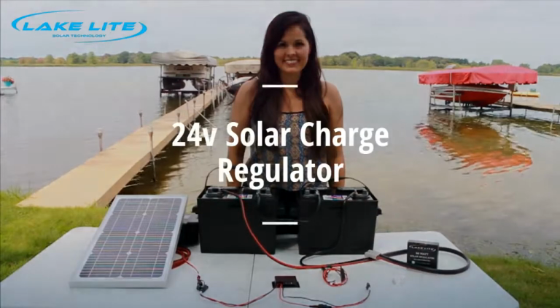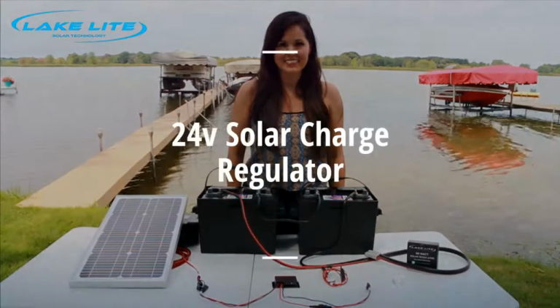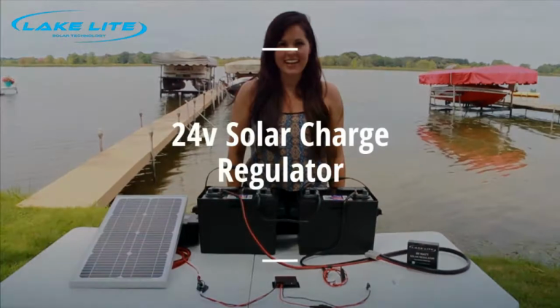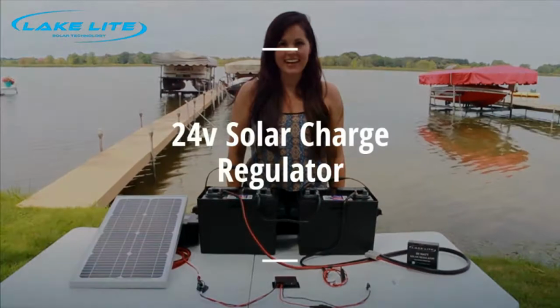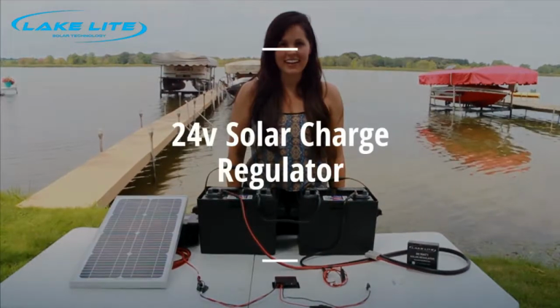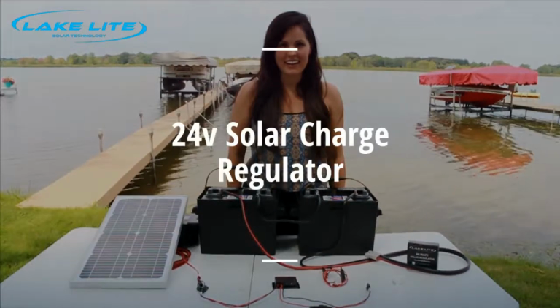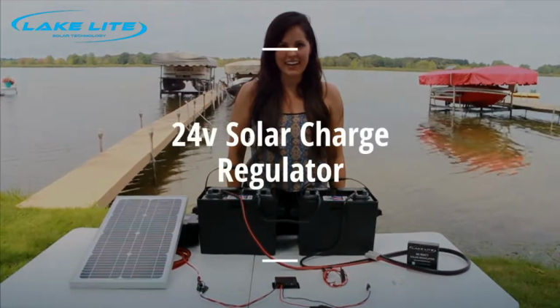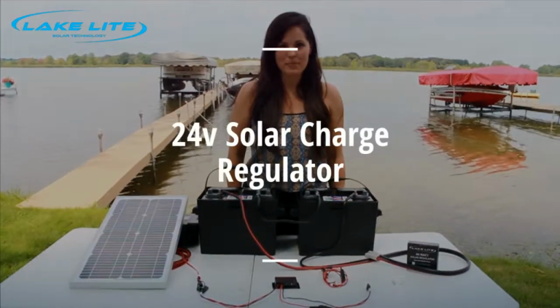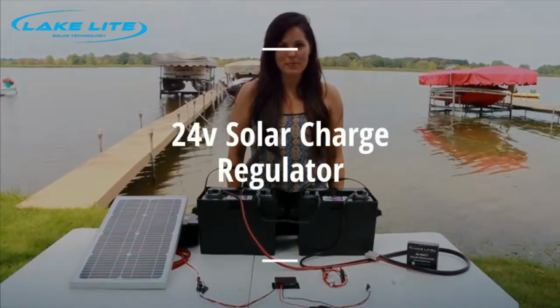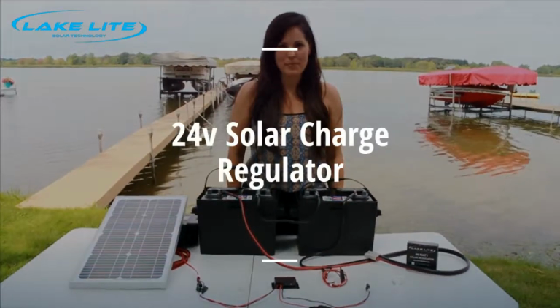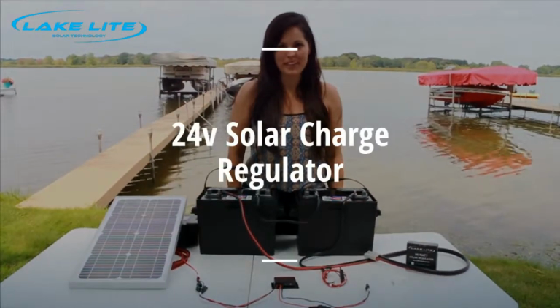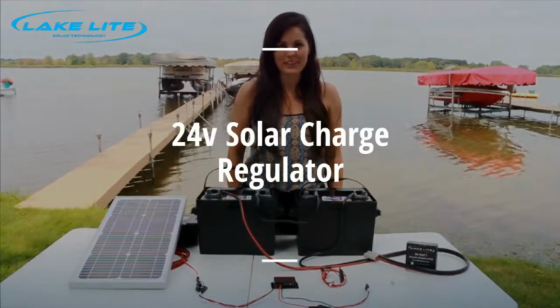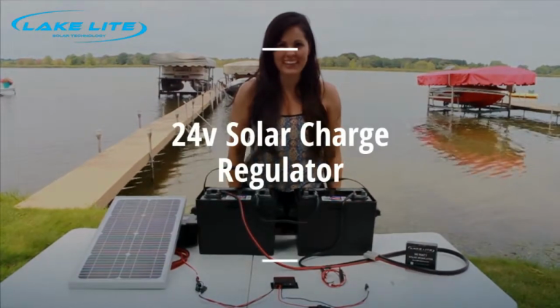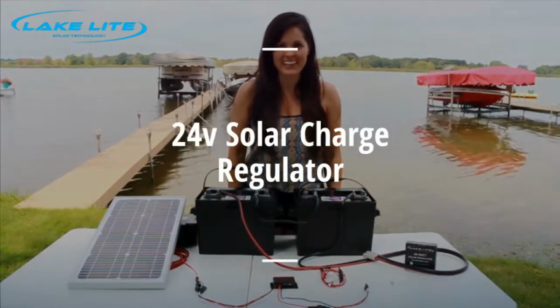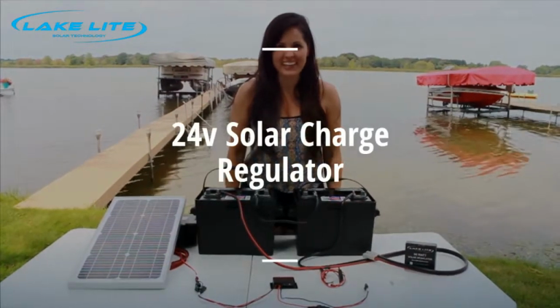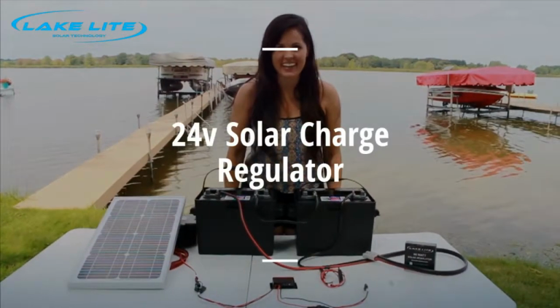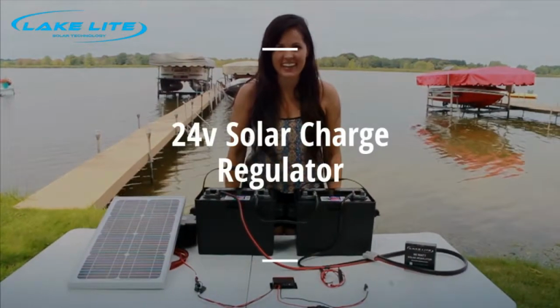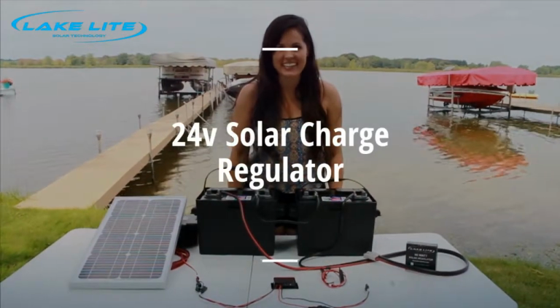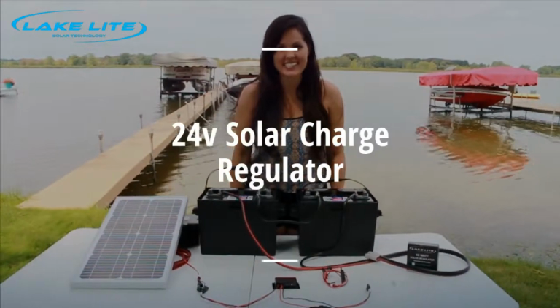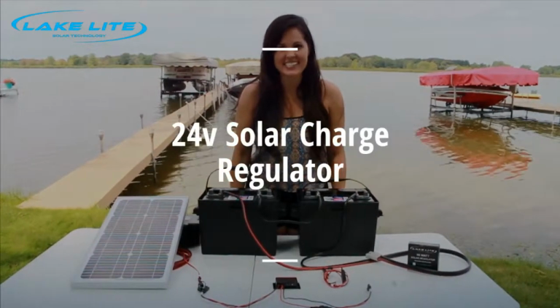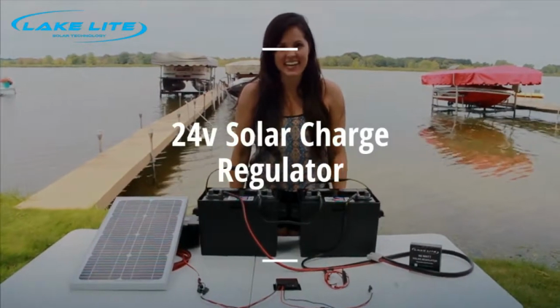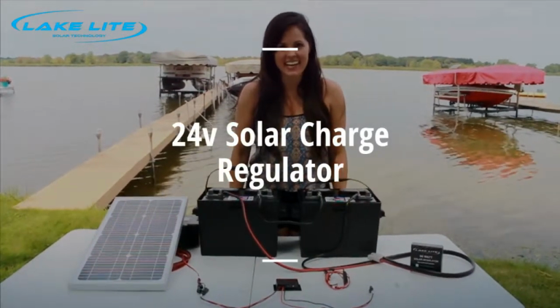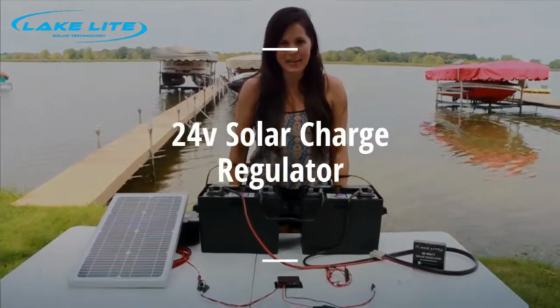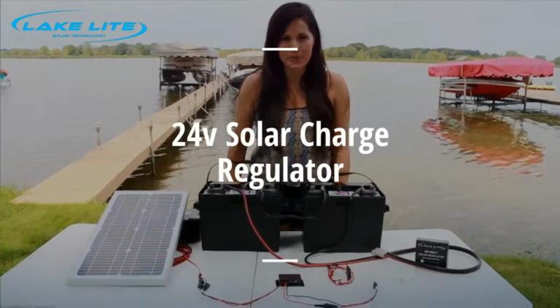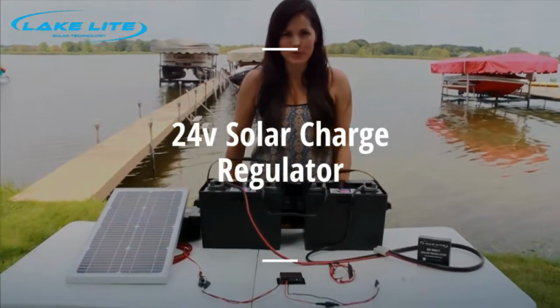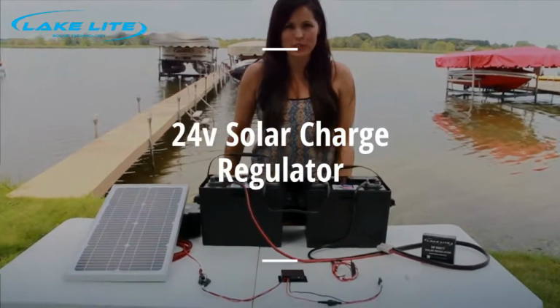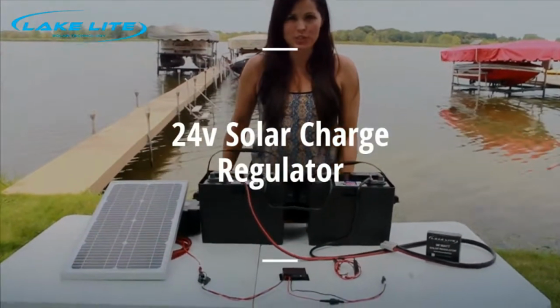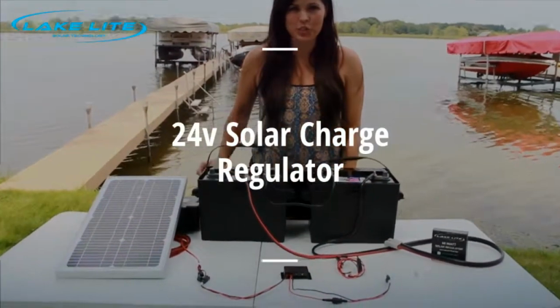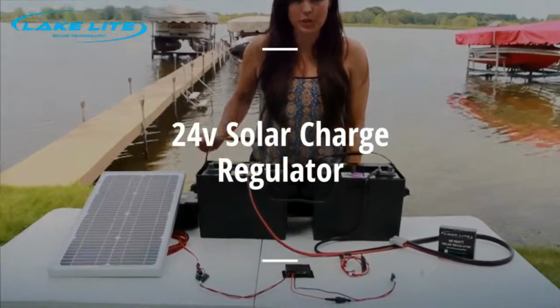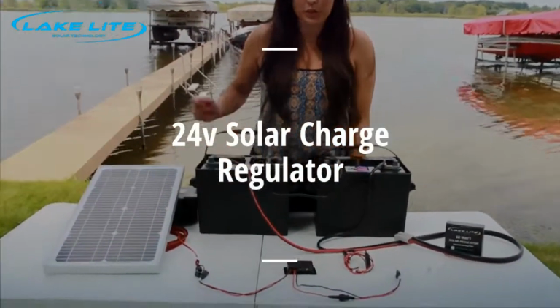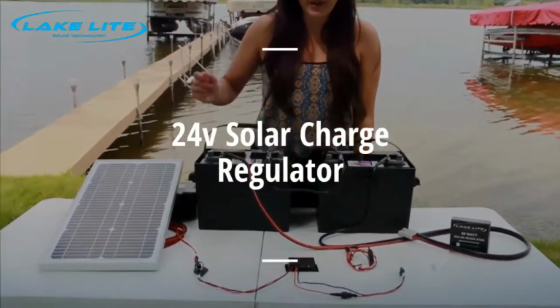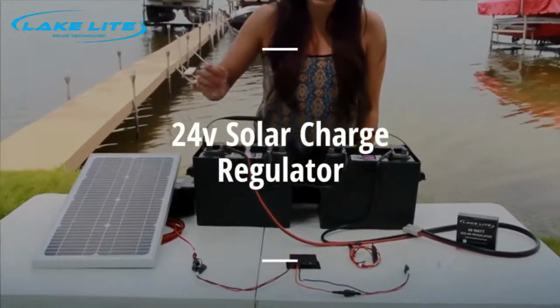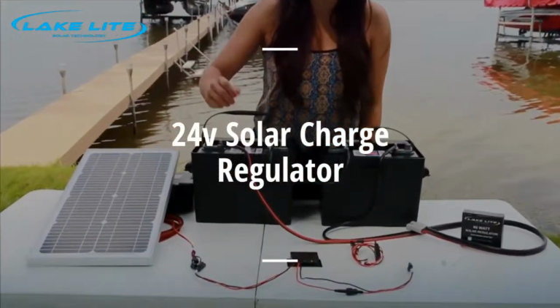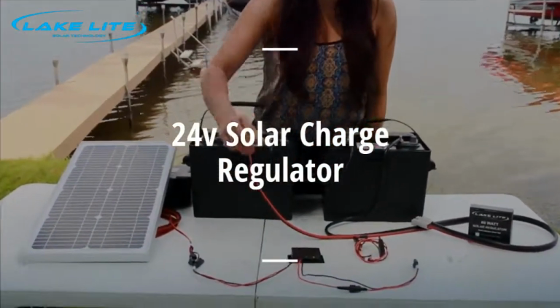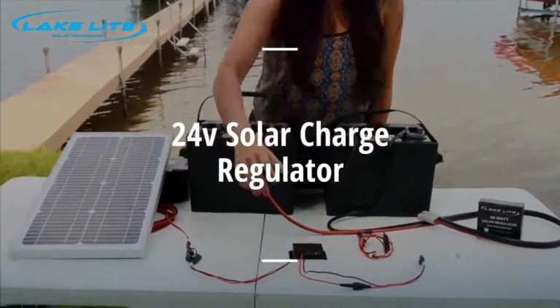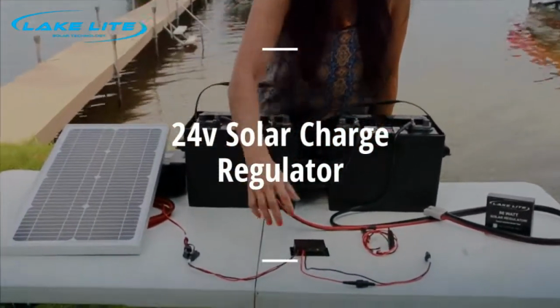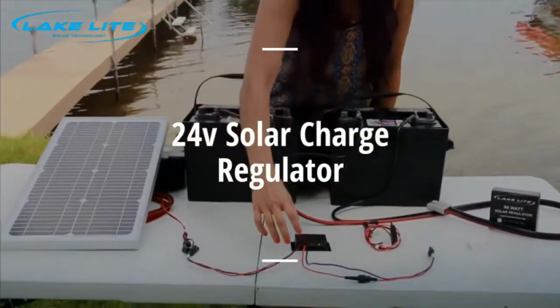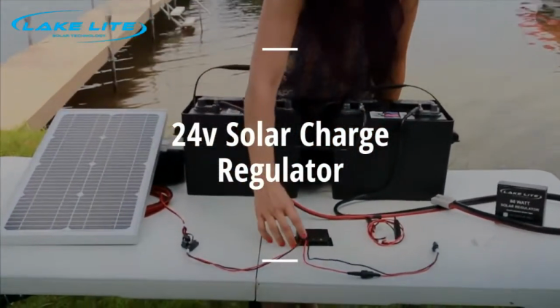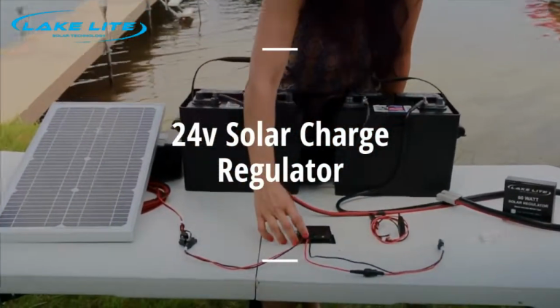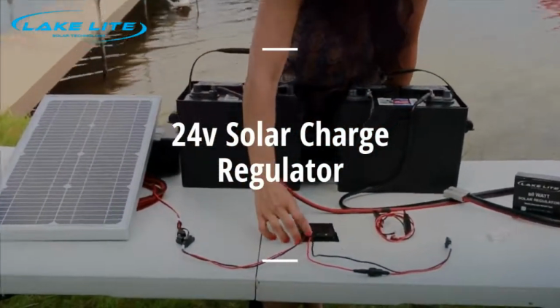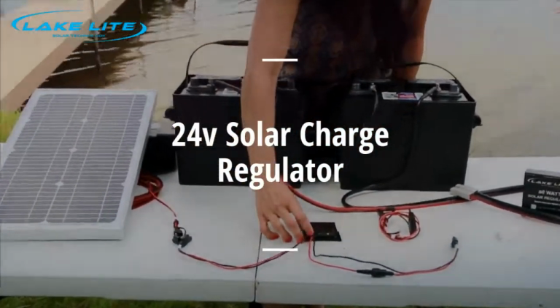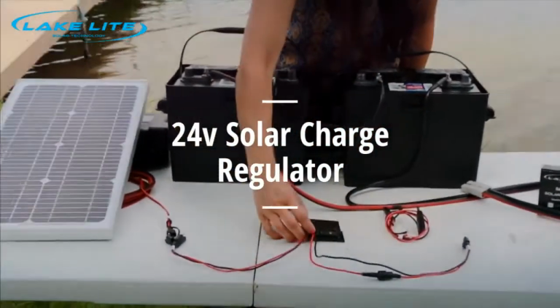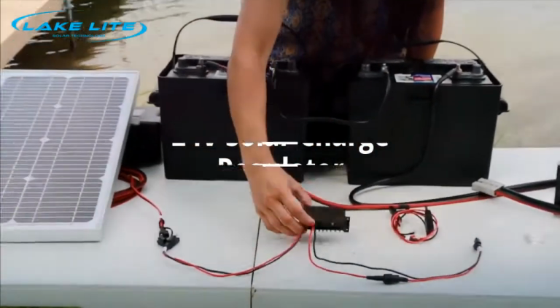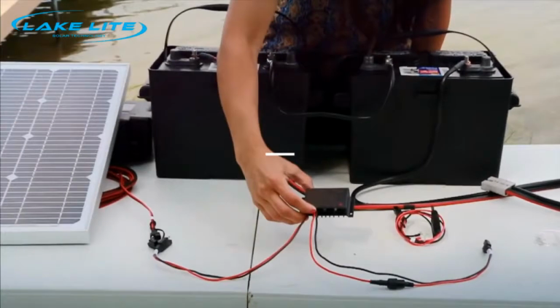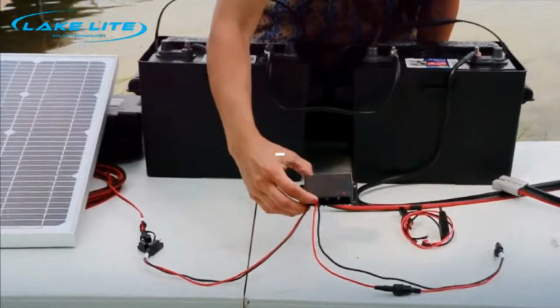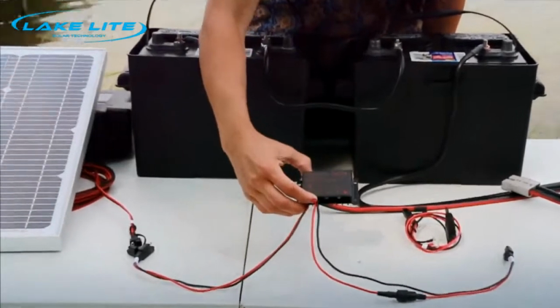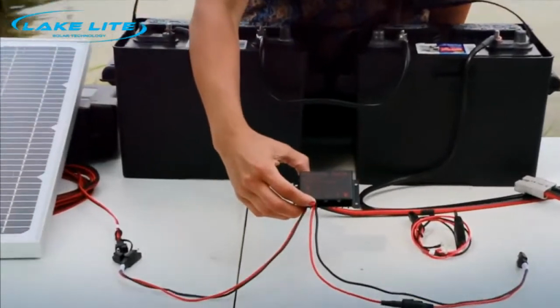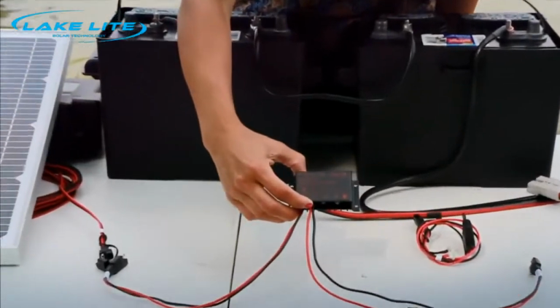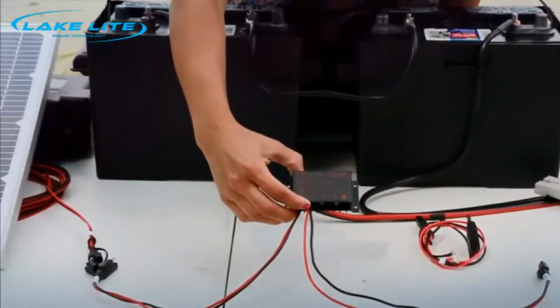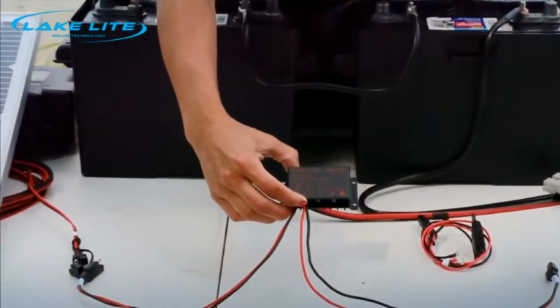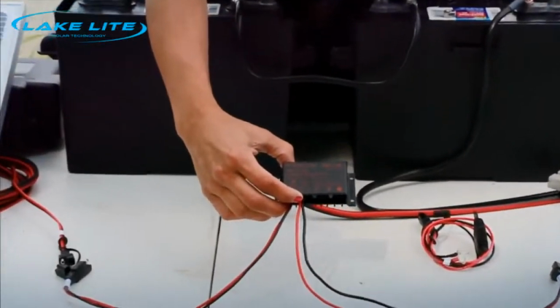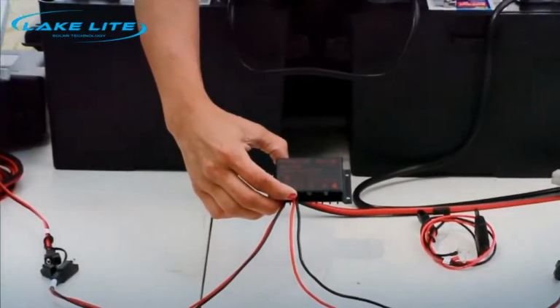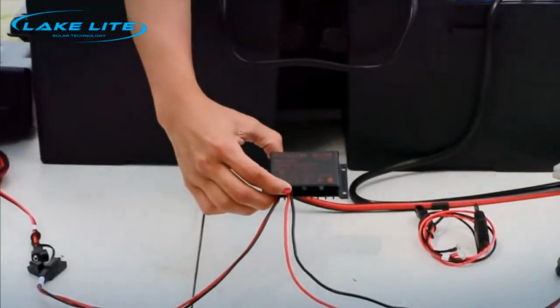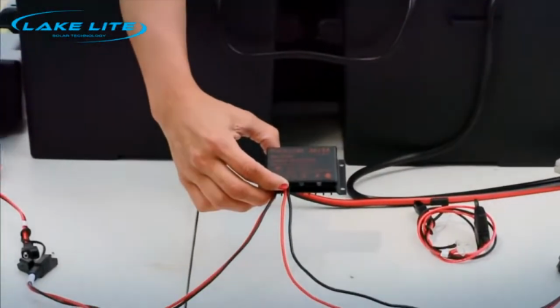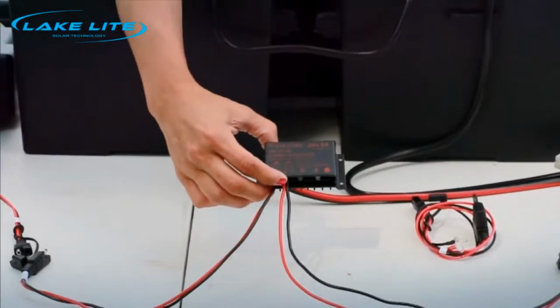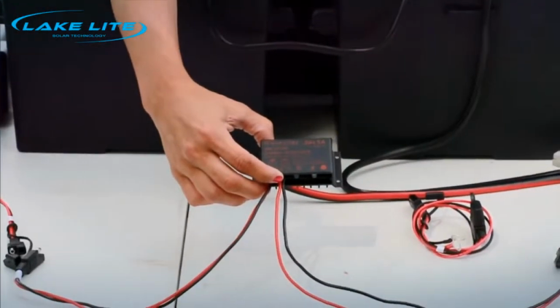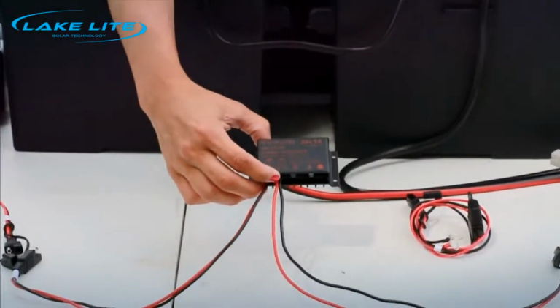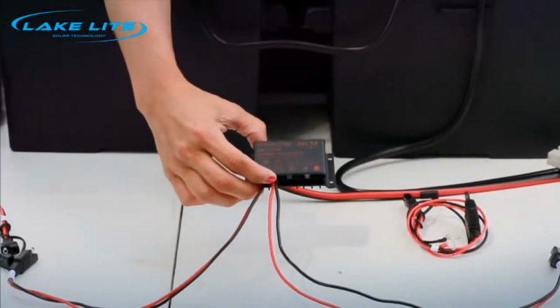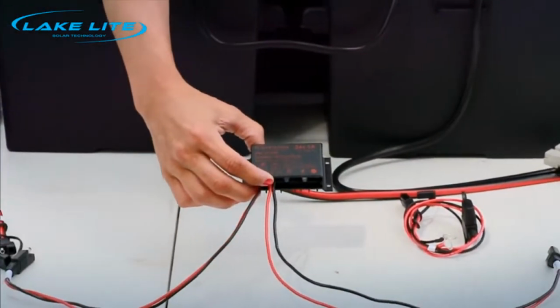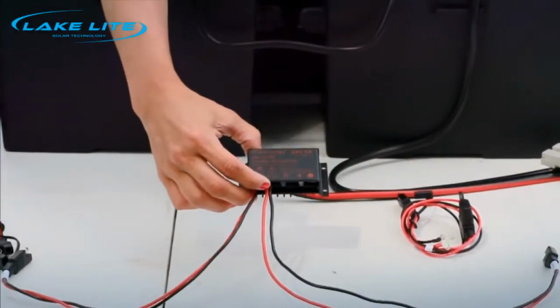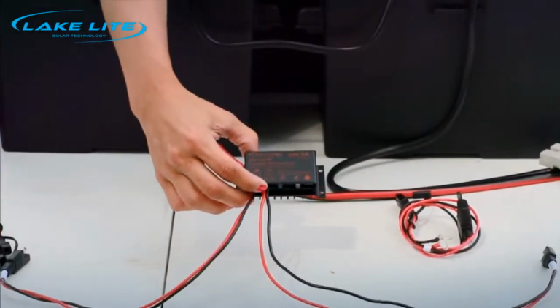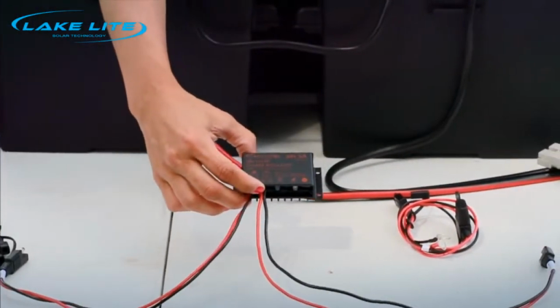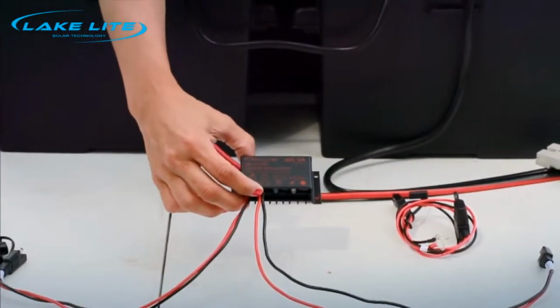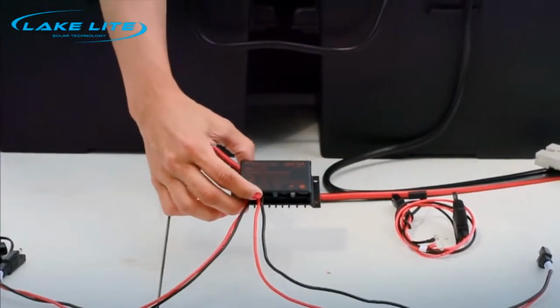Hi, I'm Emily with LakeLite and today I'm going to show you how to connect and check your 24 volt solar charge regulator.